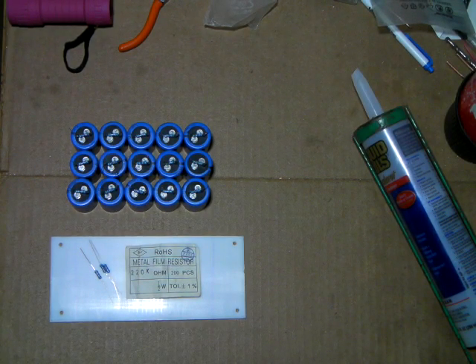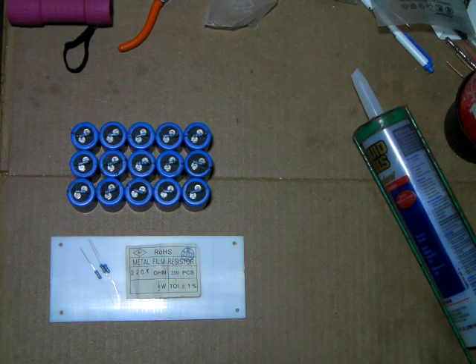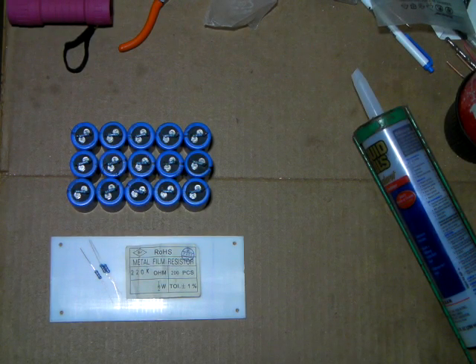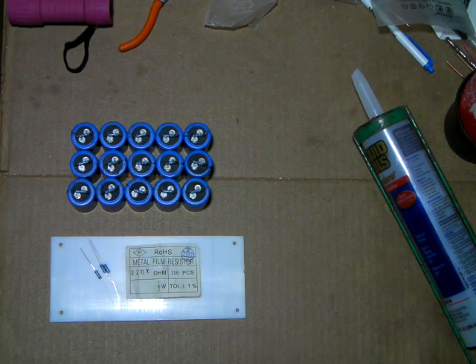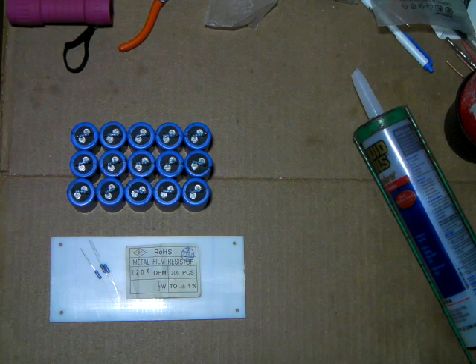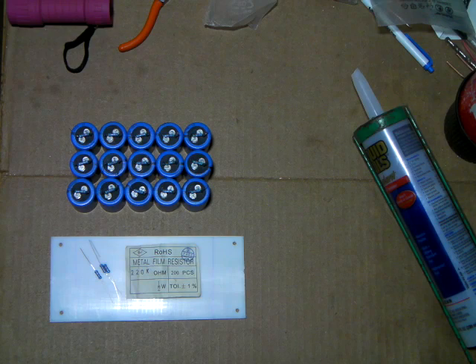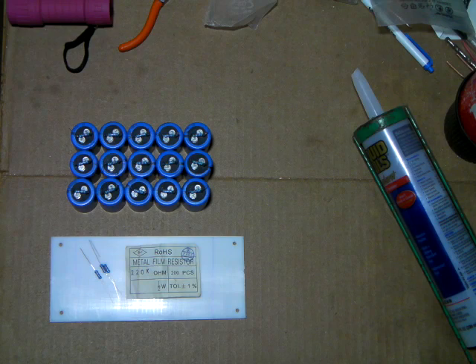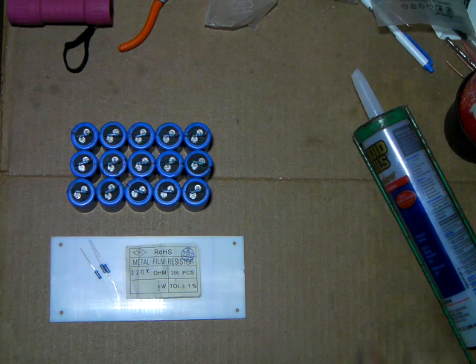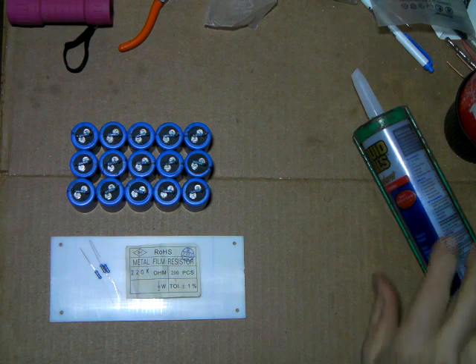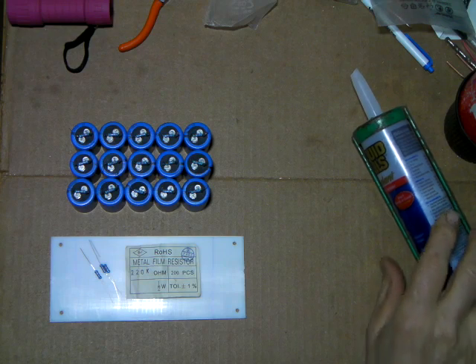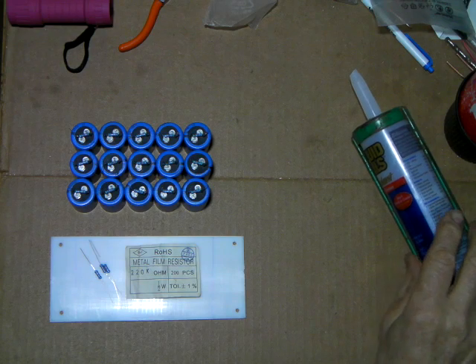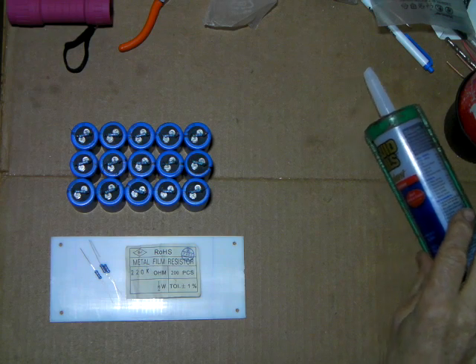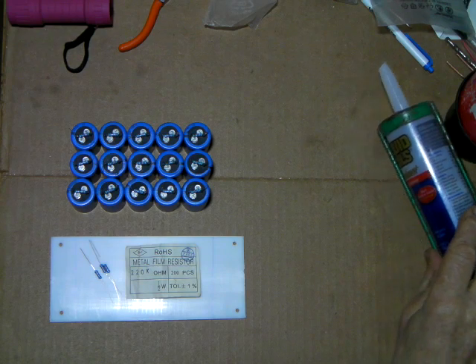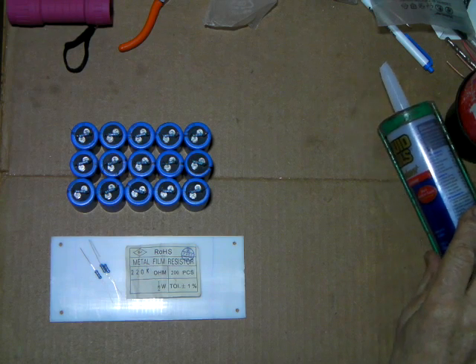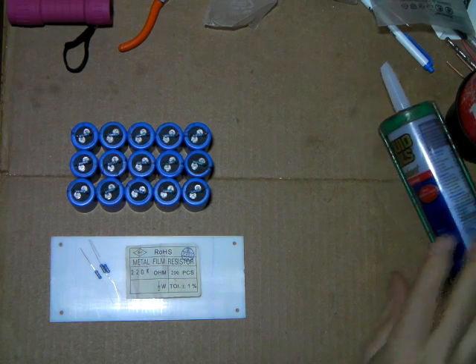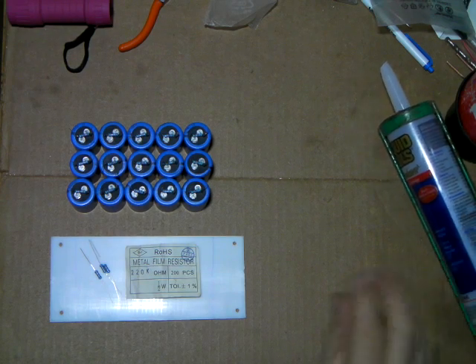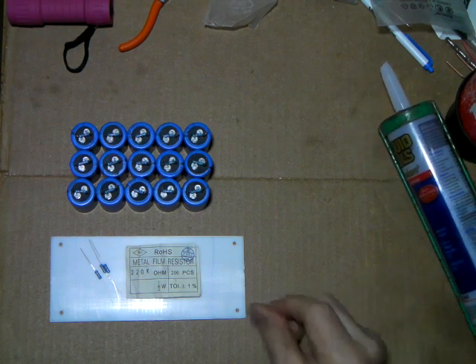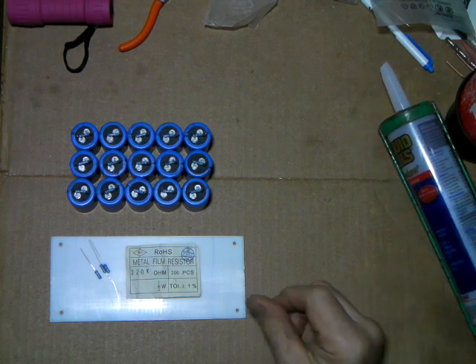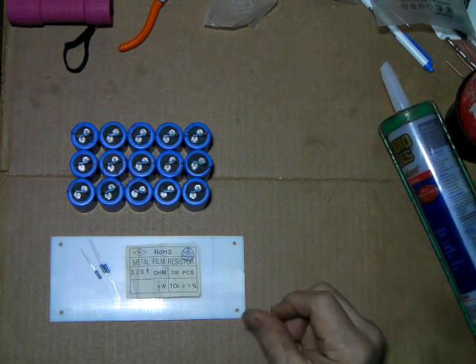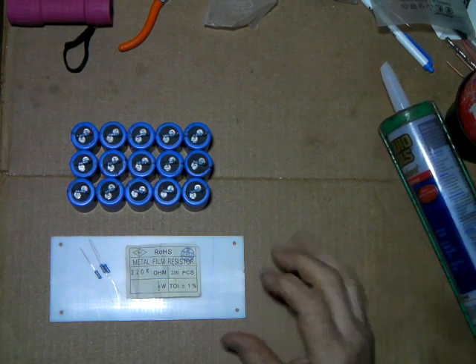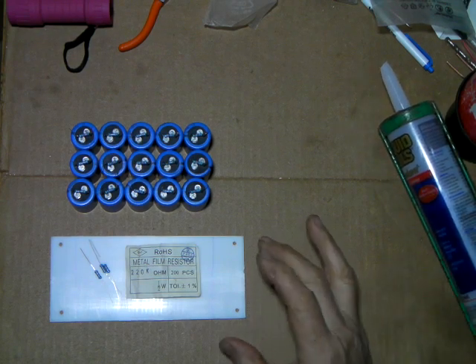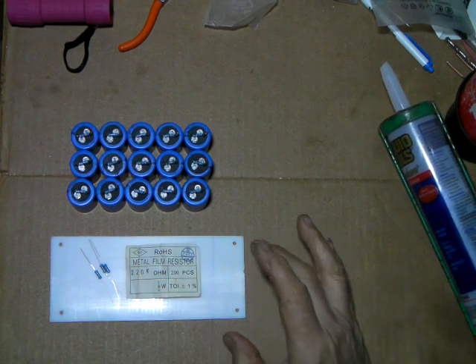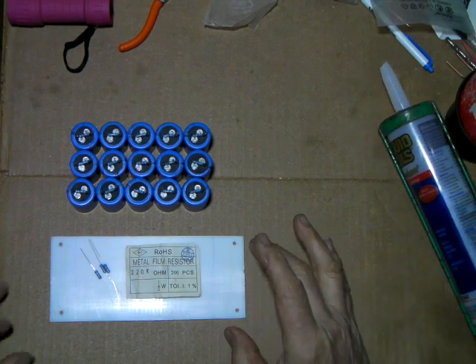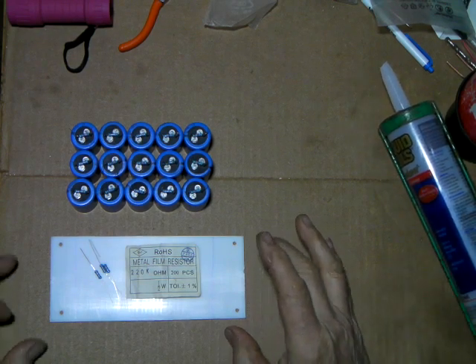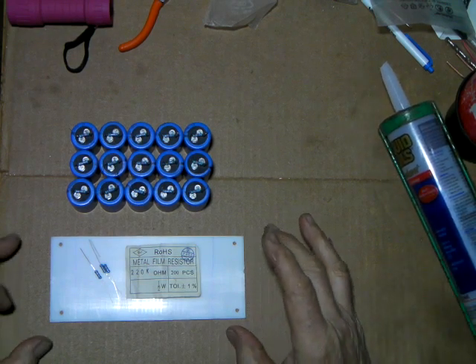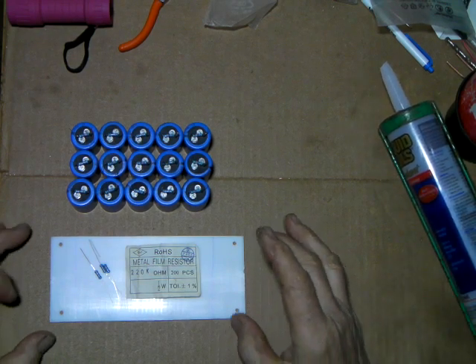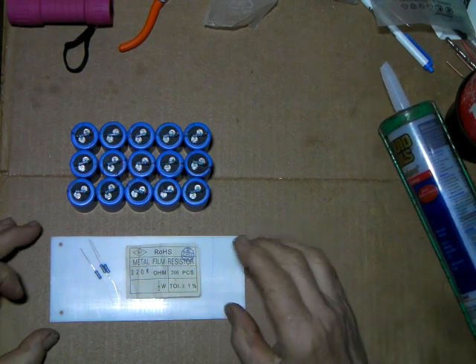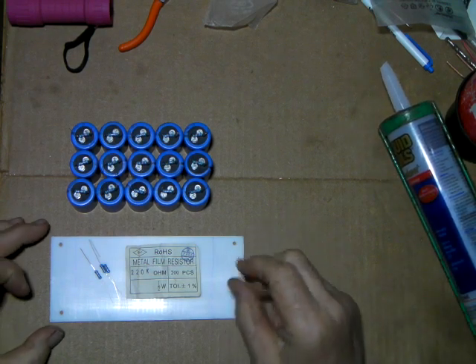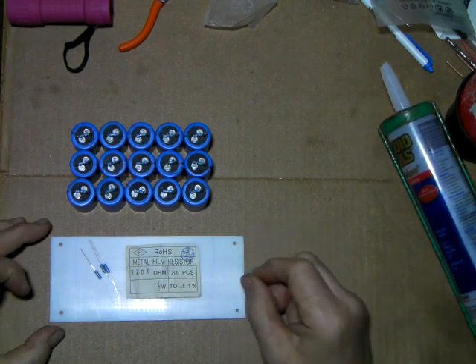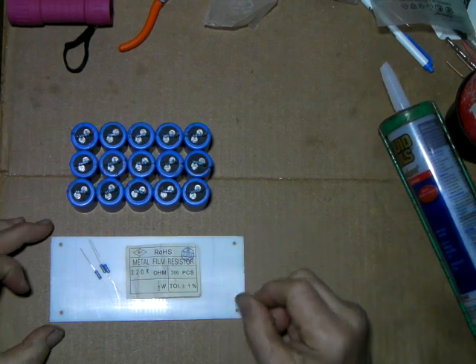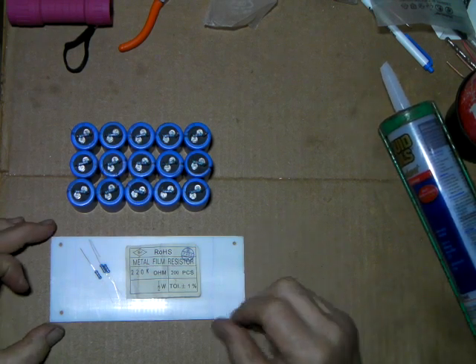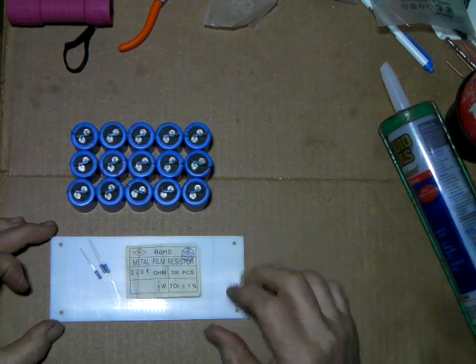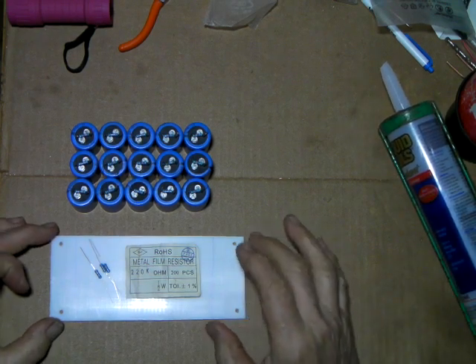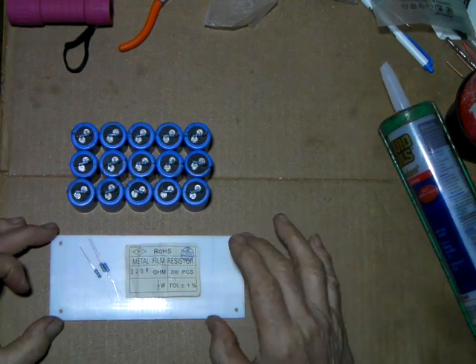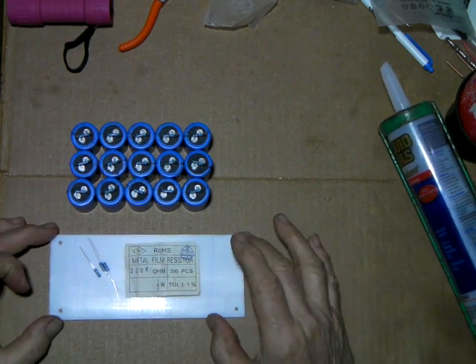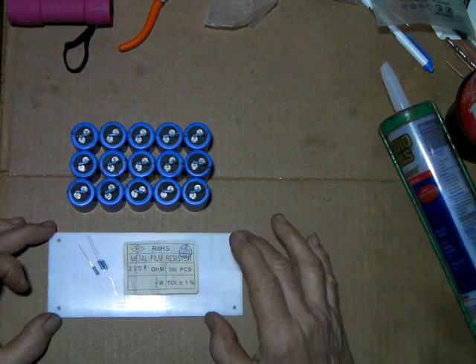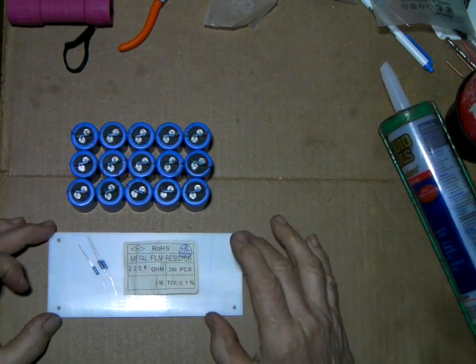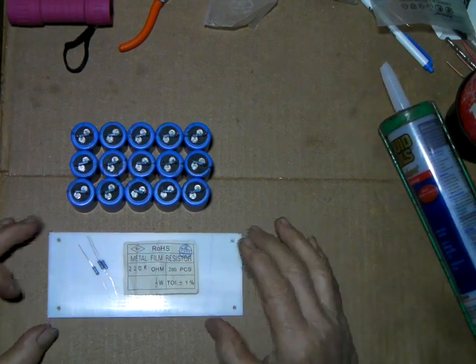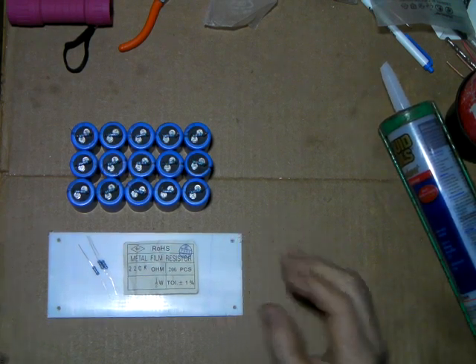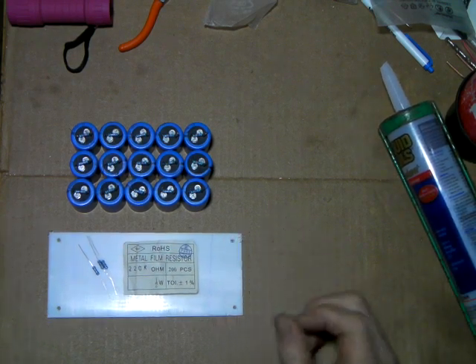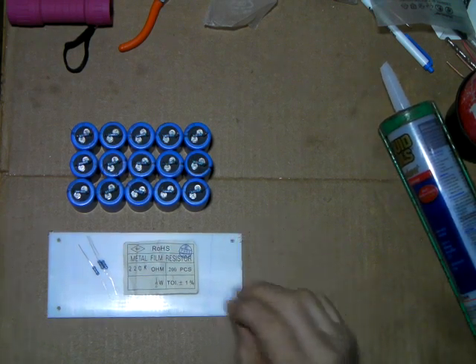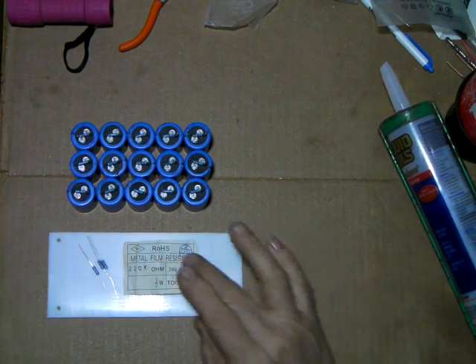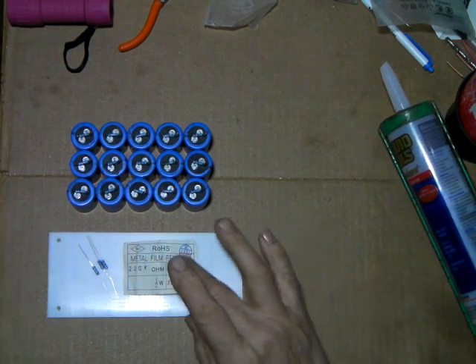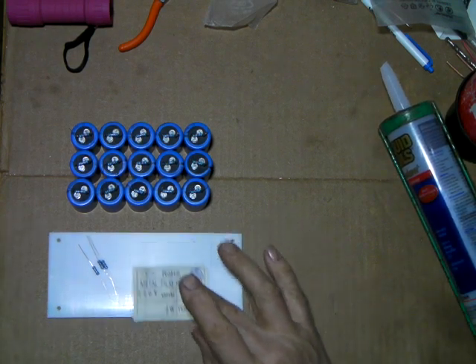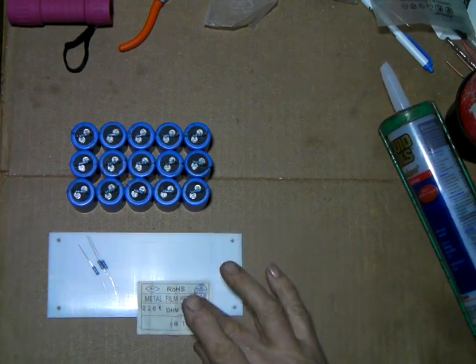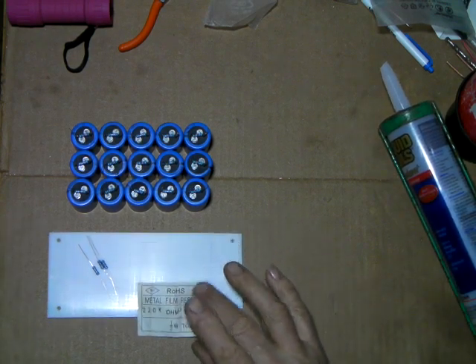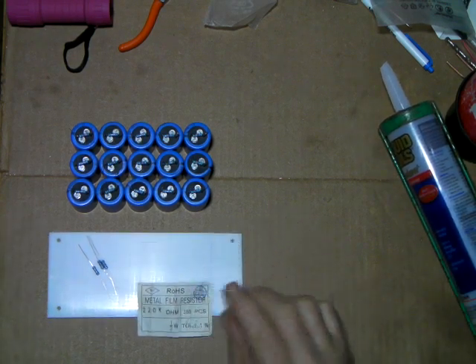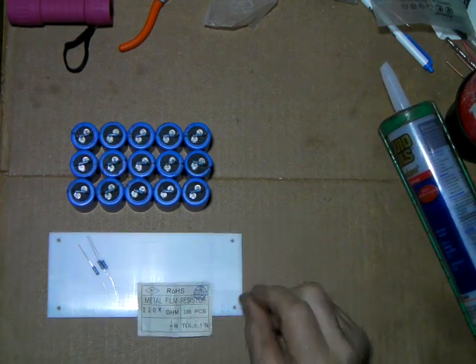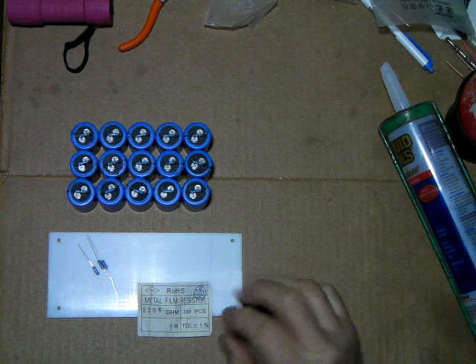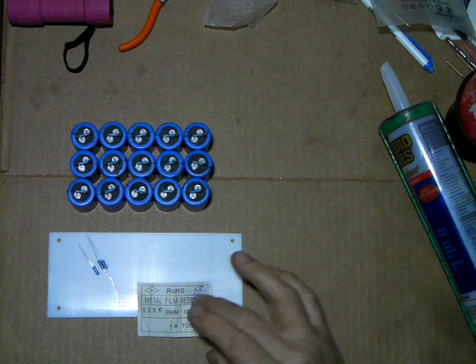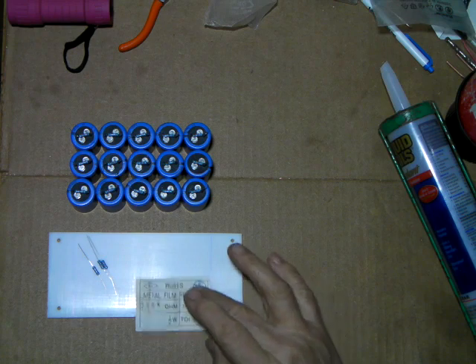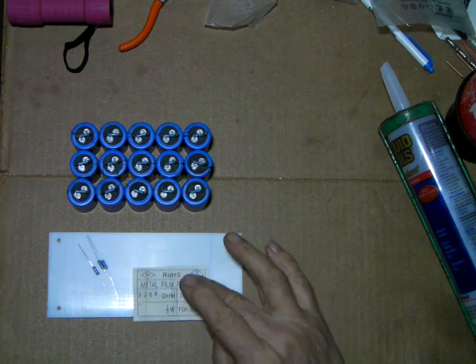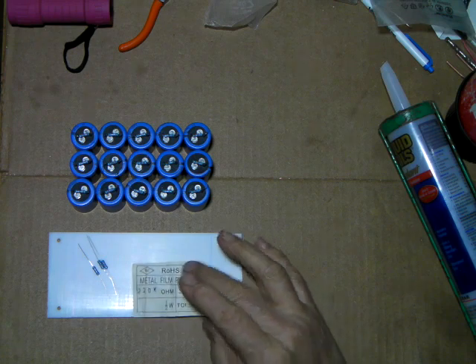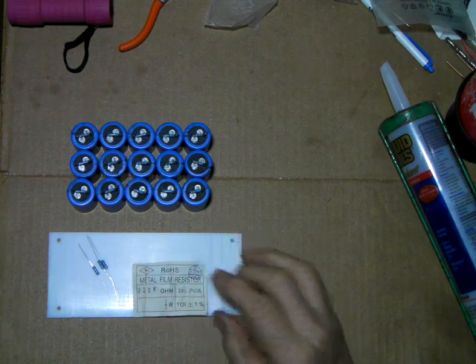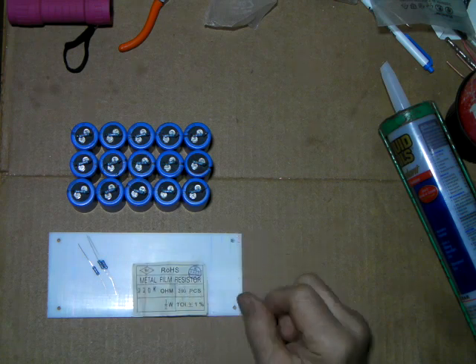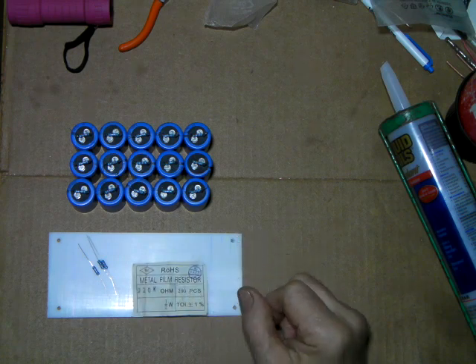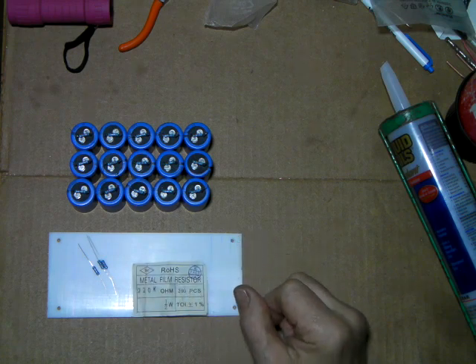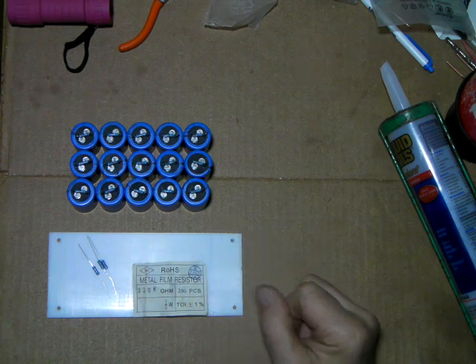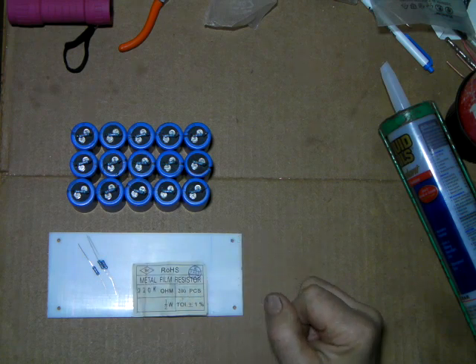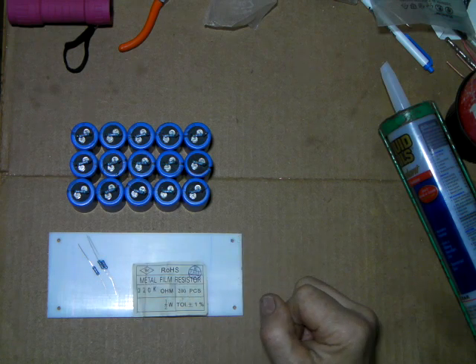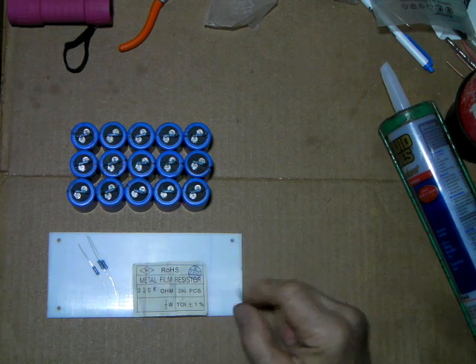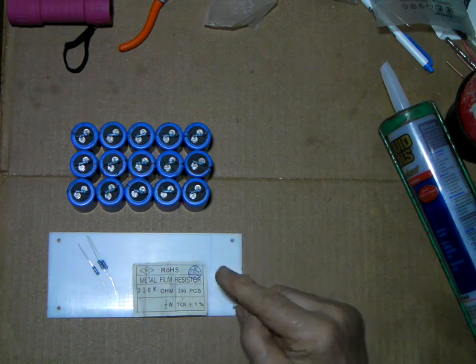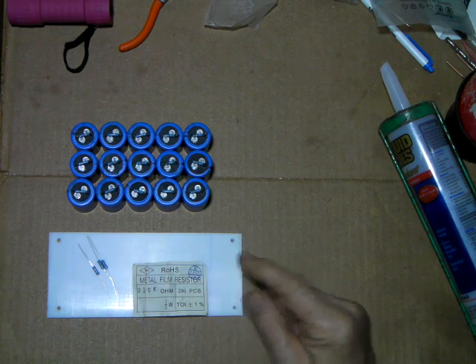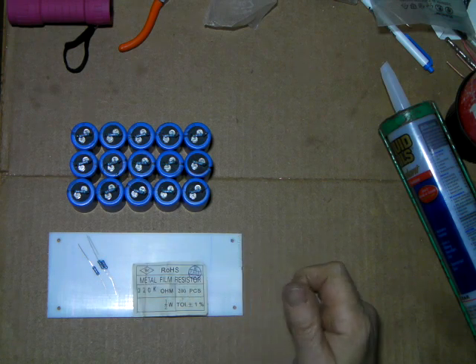In this video, I'm going to quickly take you through making your high voltage capacitor stack.